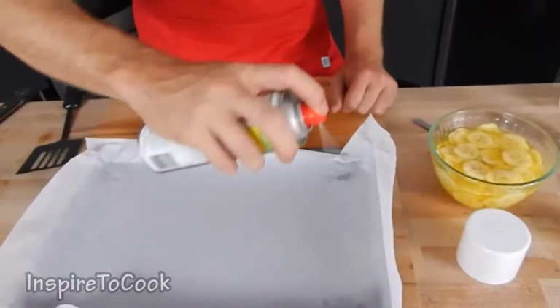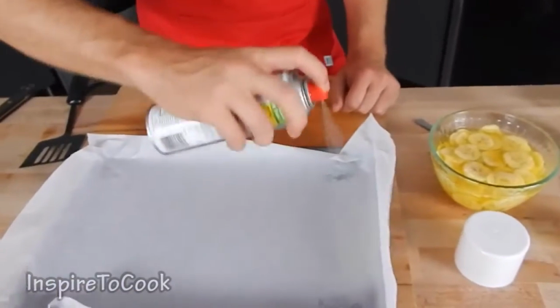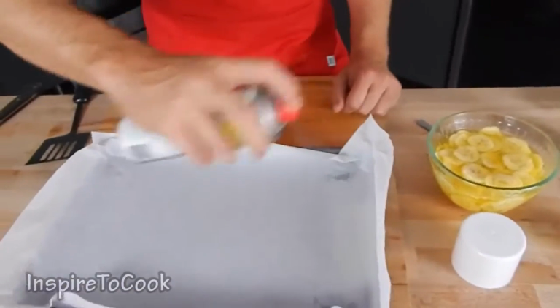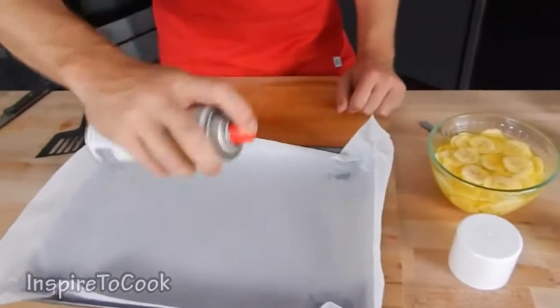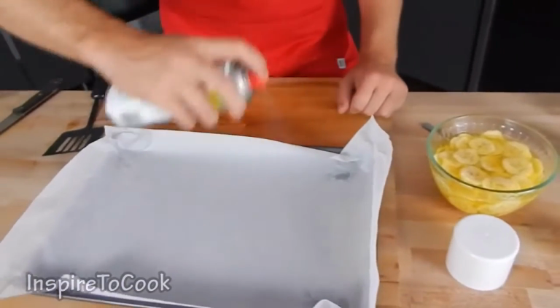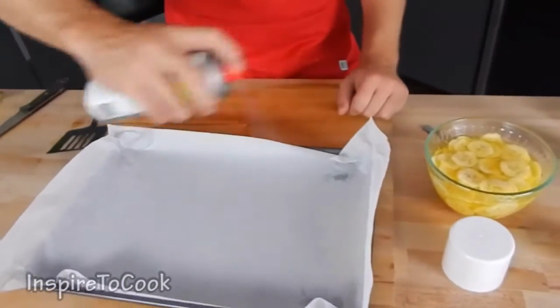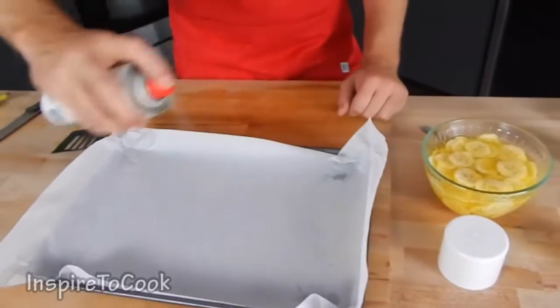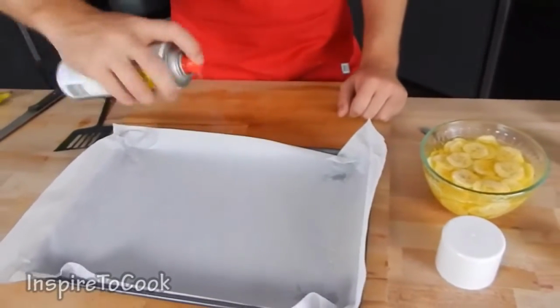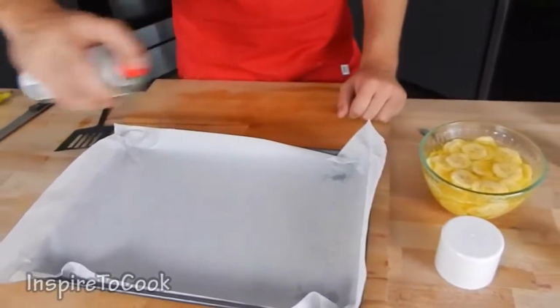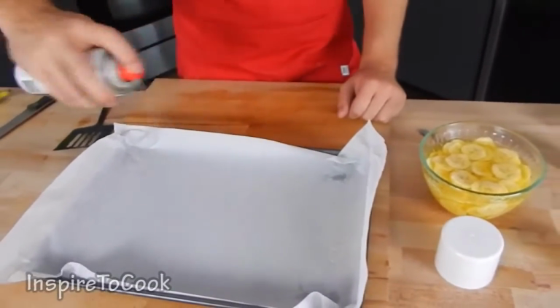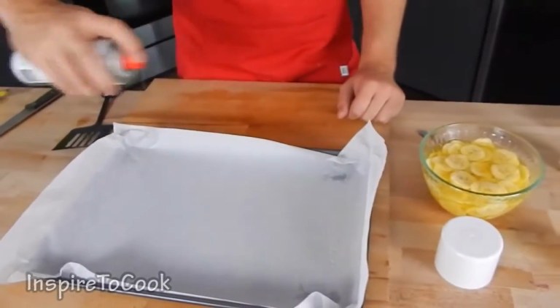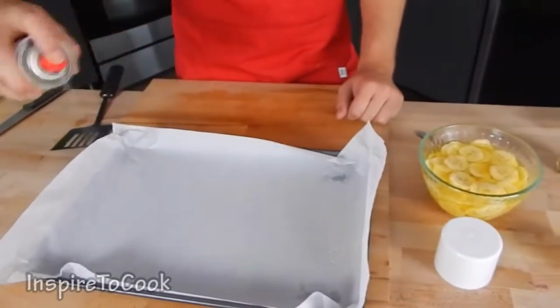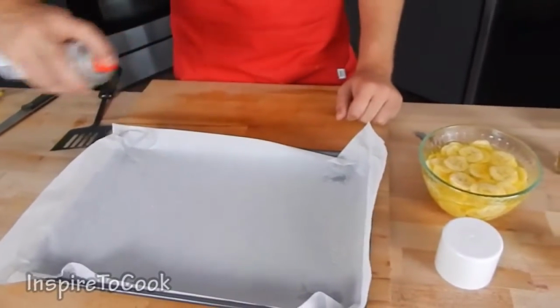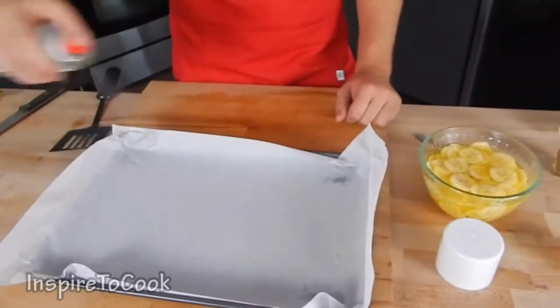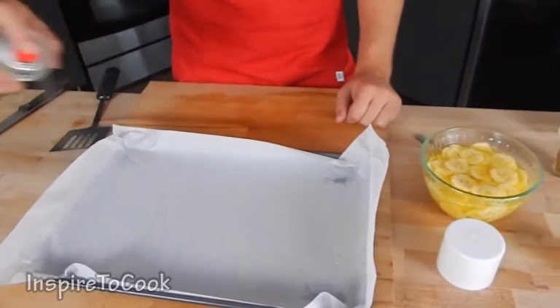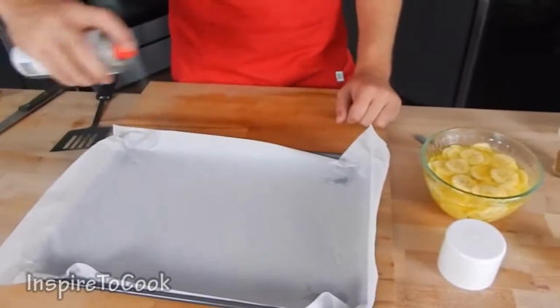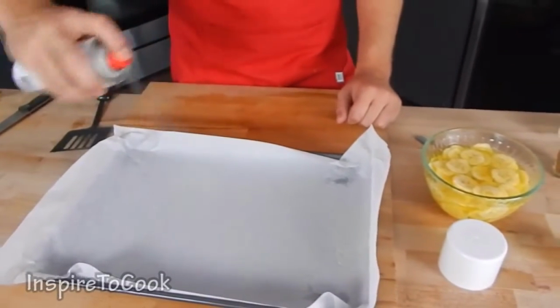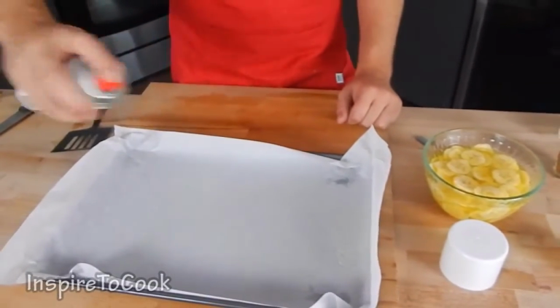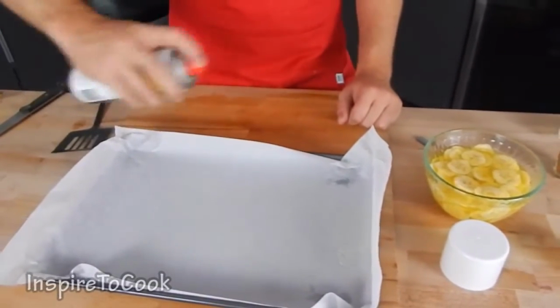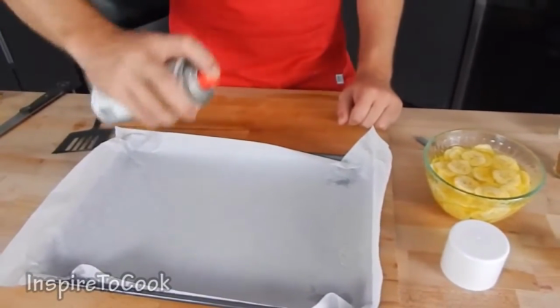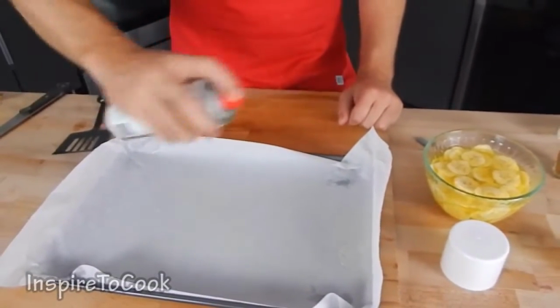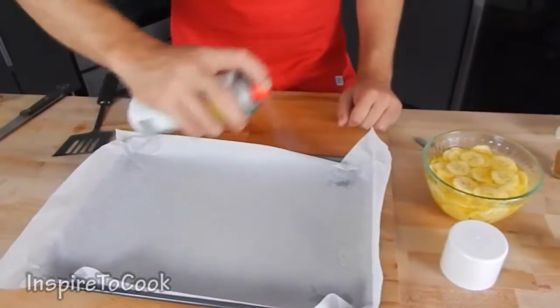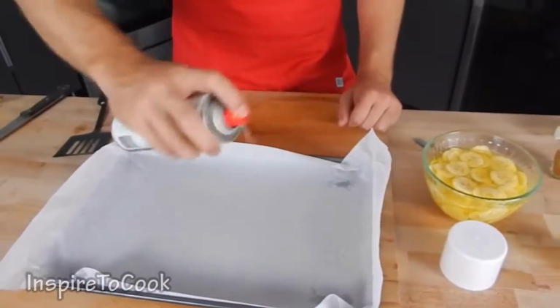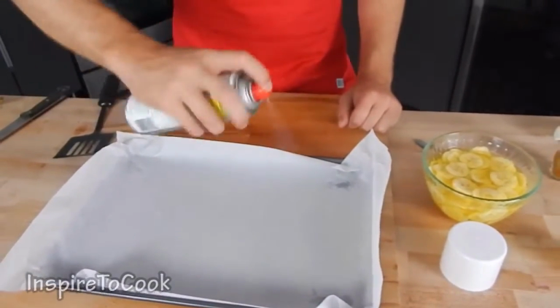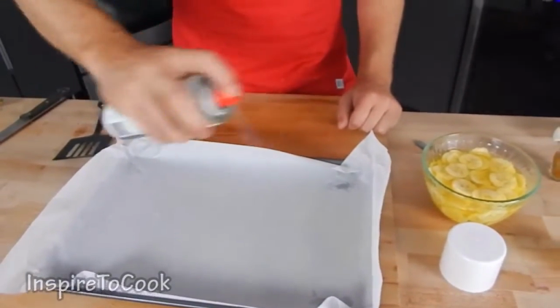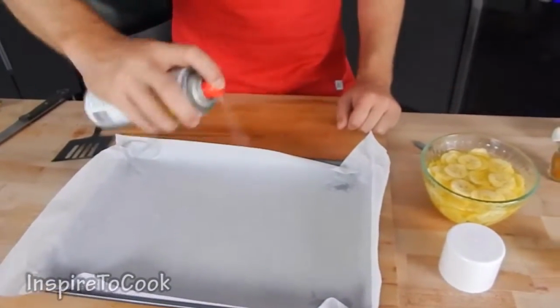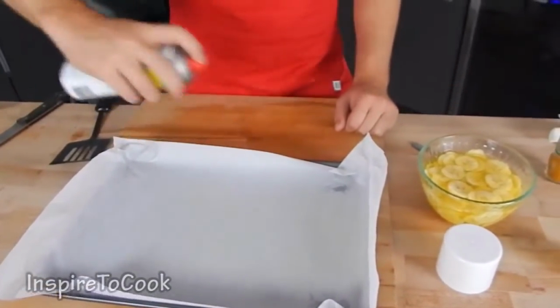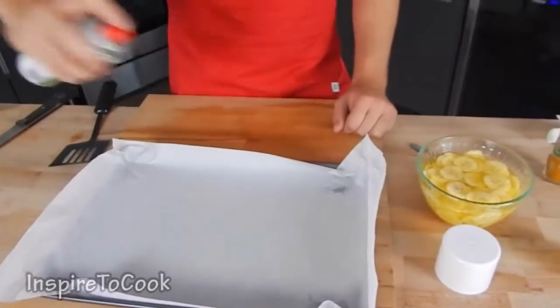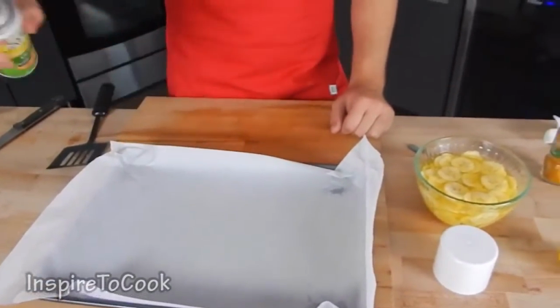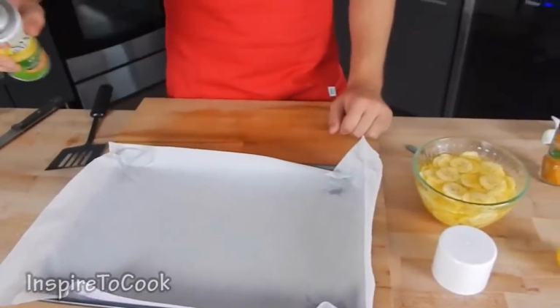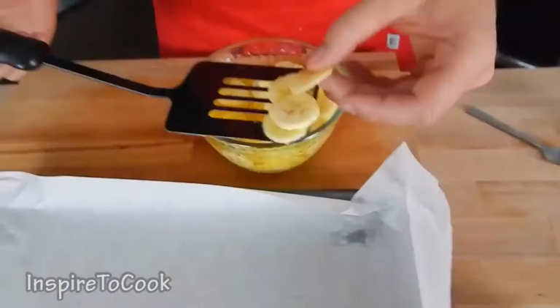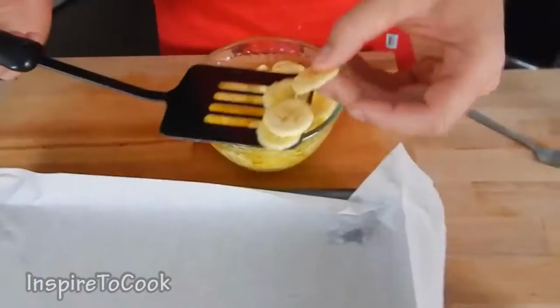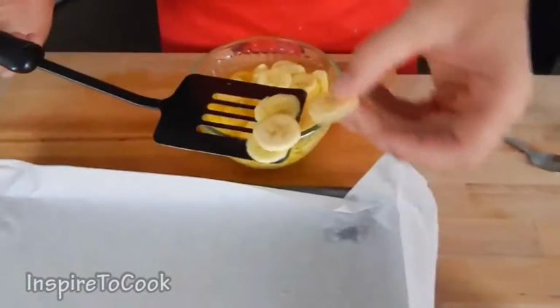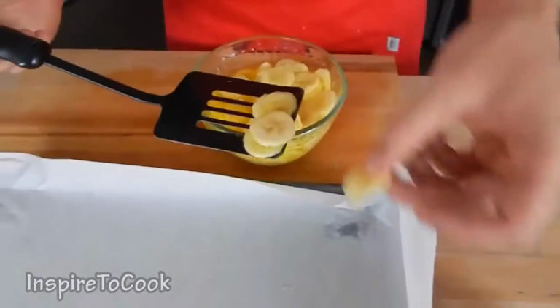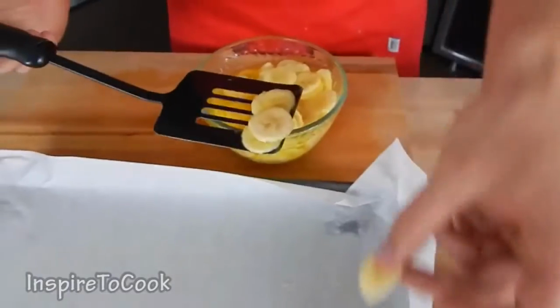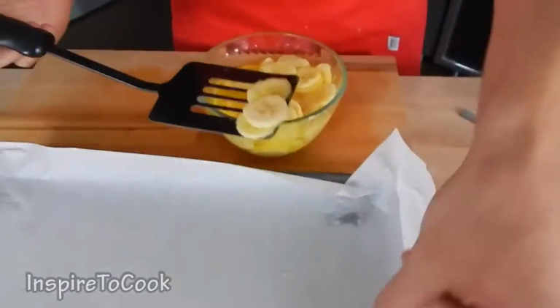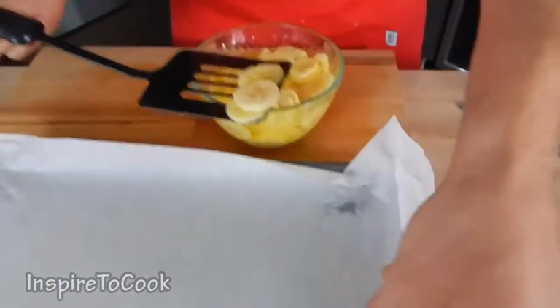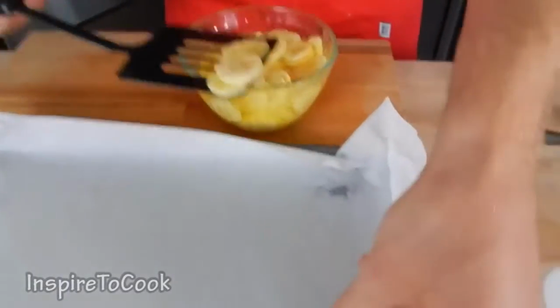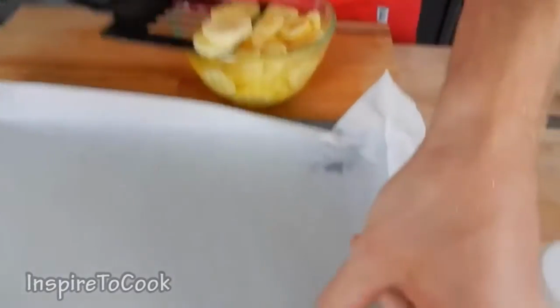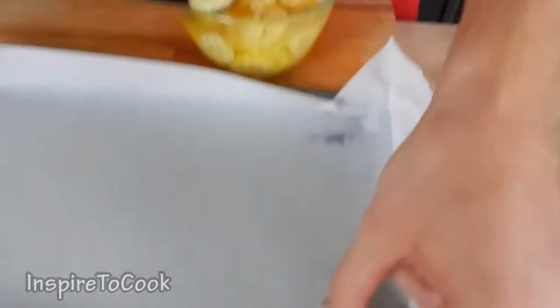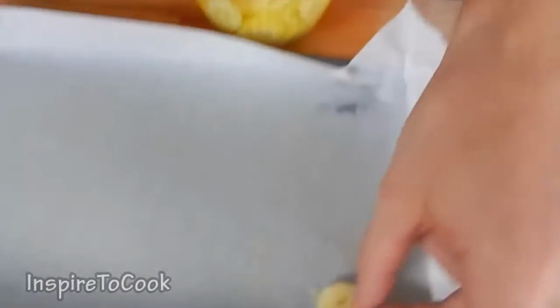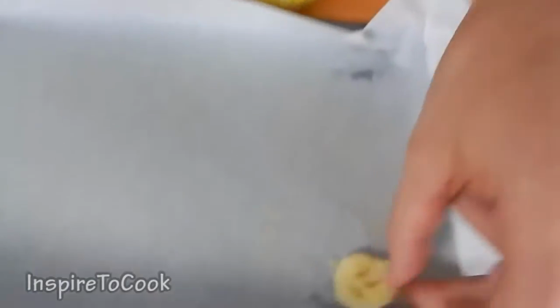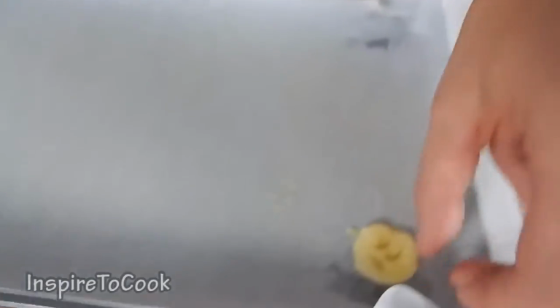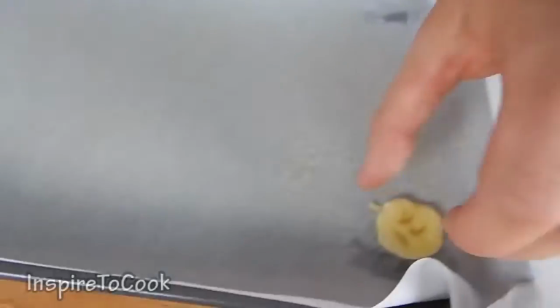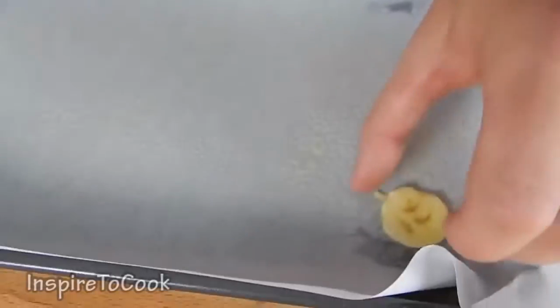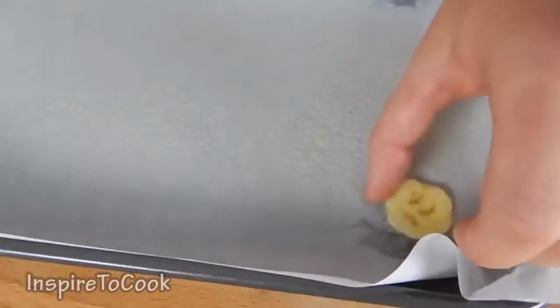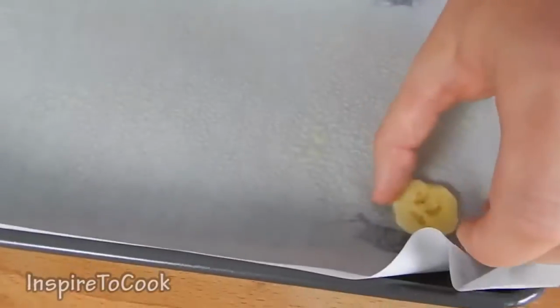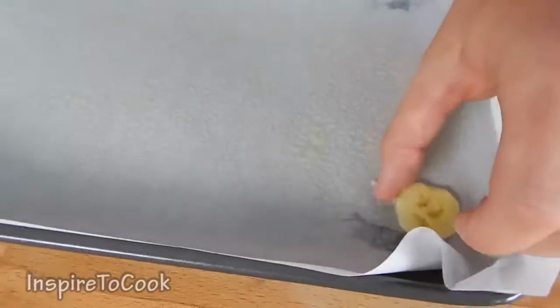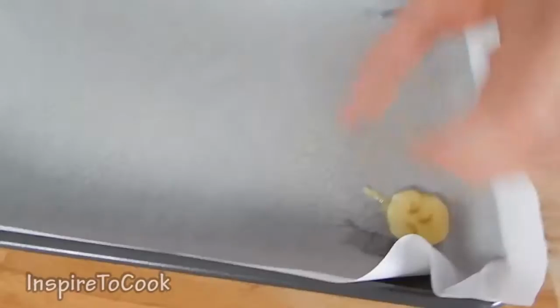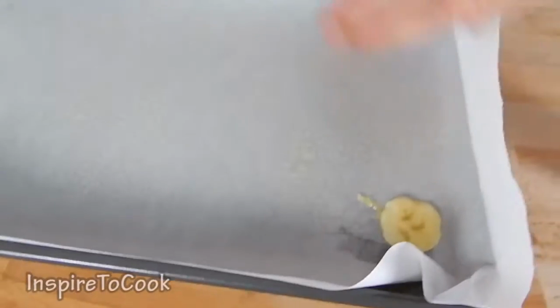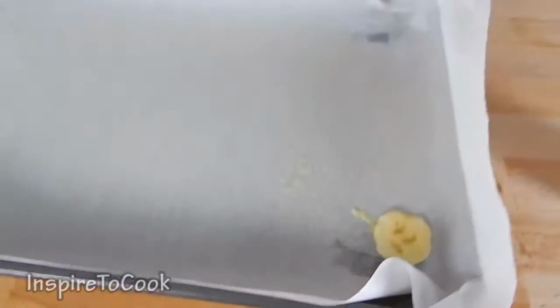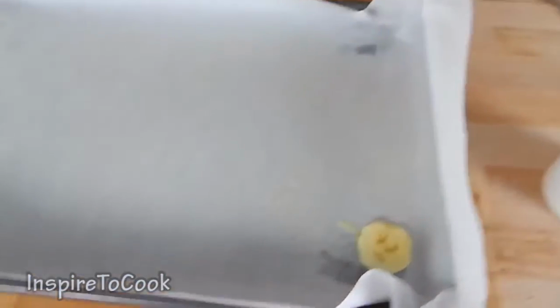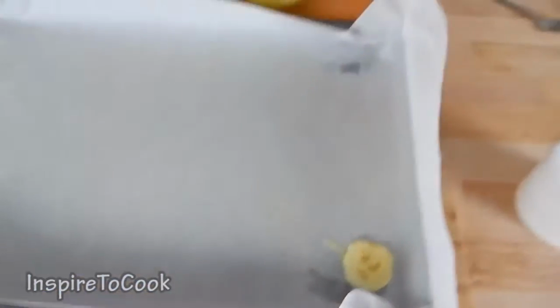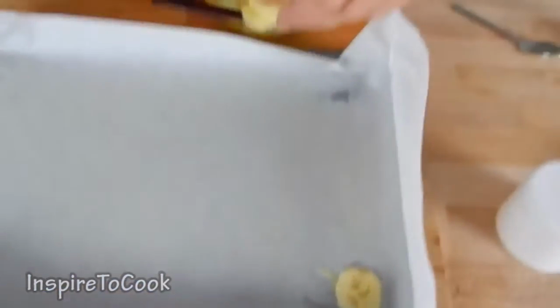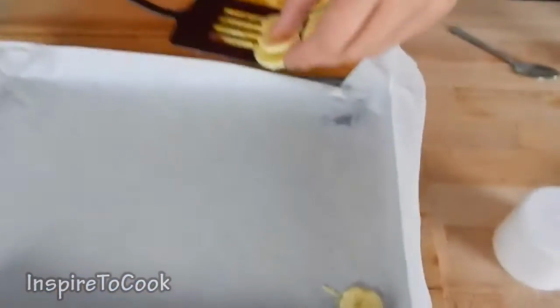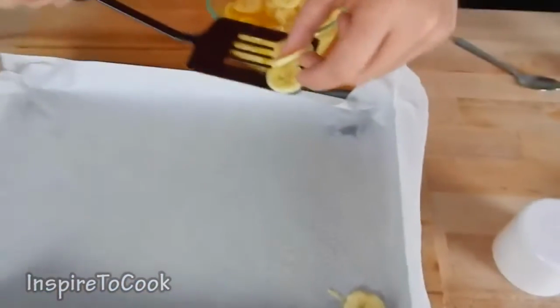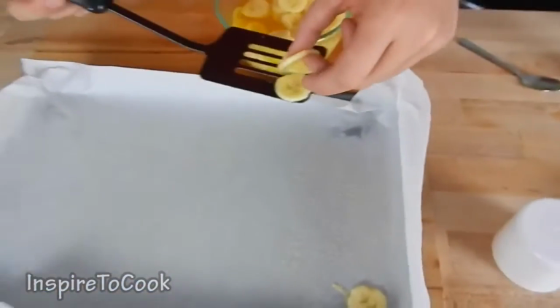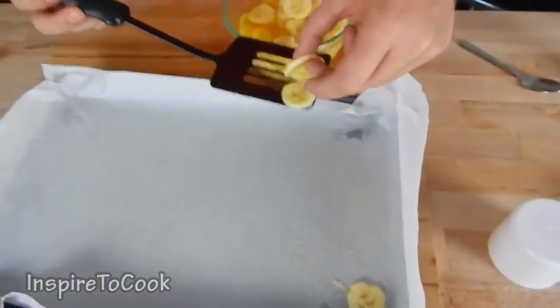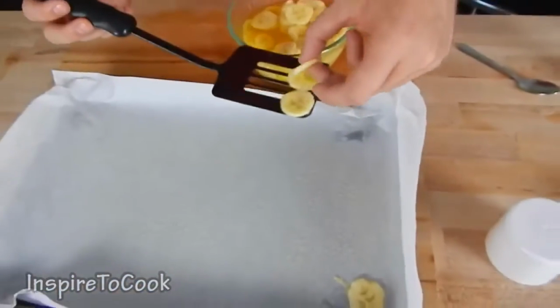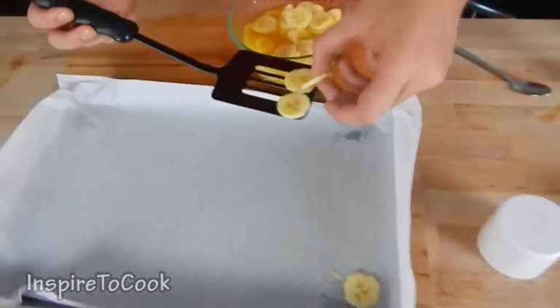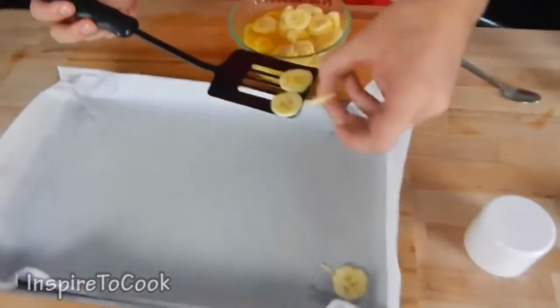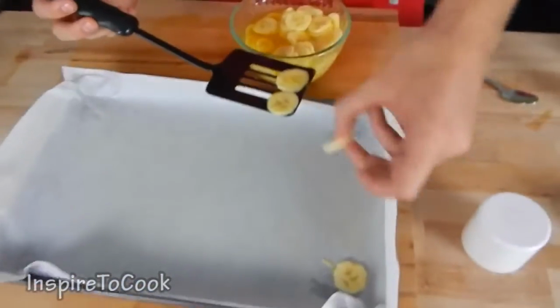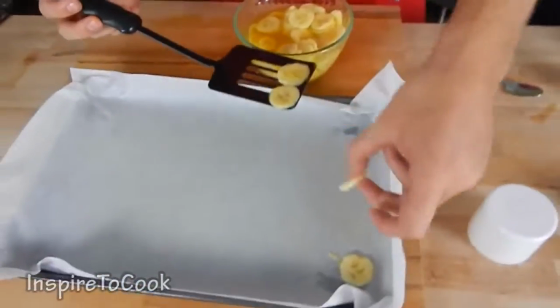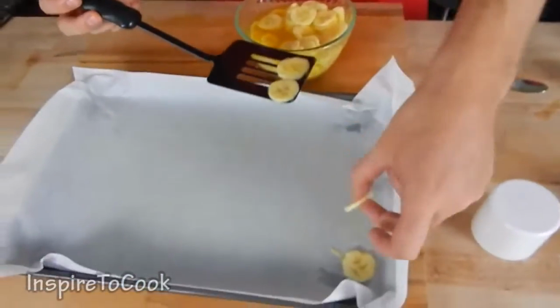It's been about two minutes, and we're gonna prepare our baking sheet by spraying a thin layer of cooking spray. We're gonna get our bananas out and spread them on our baking sheet.